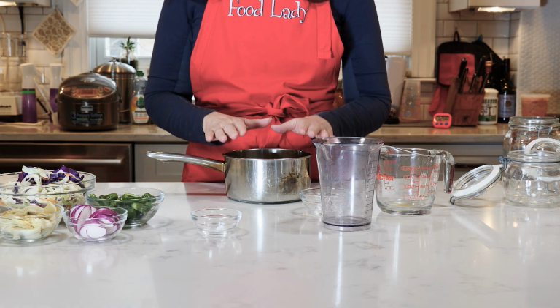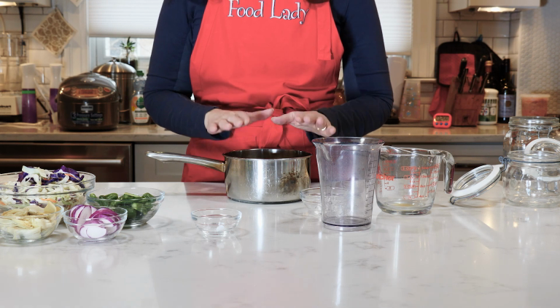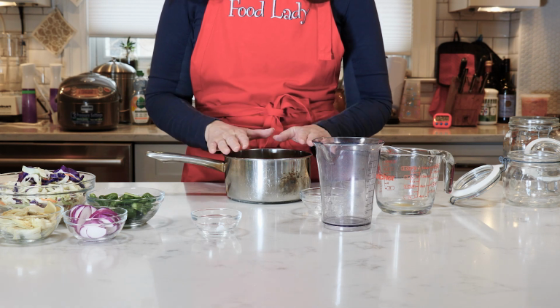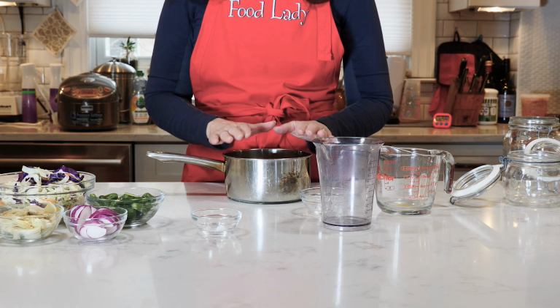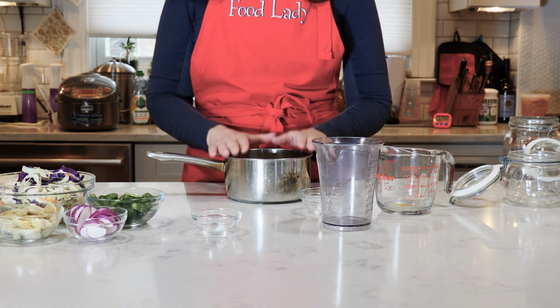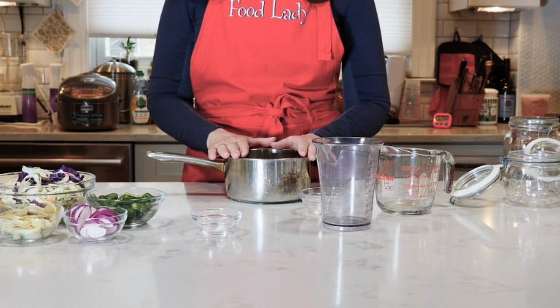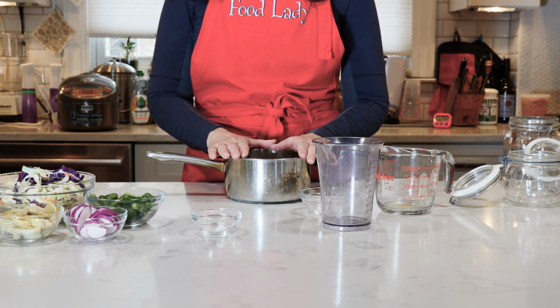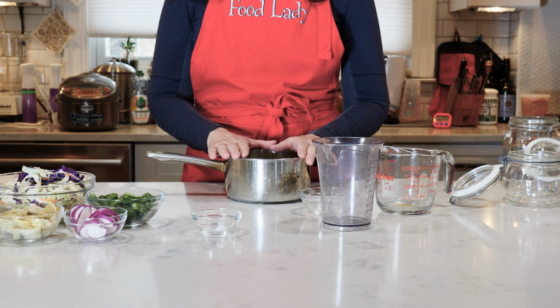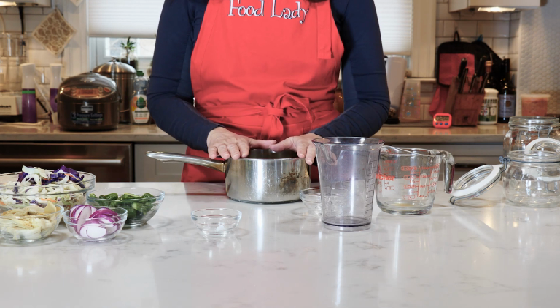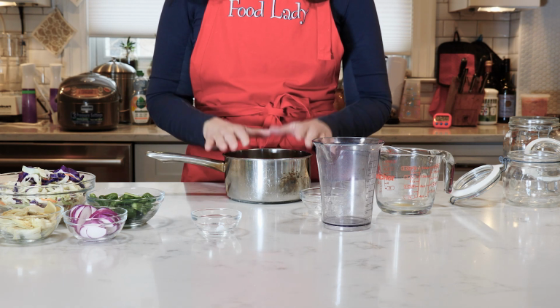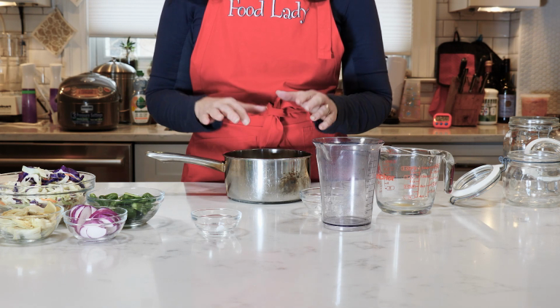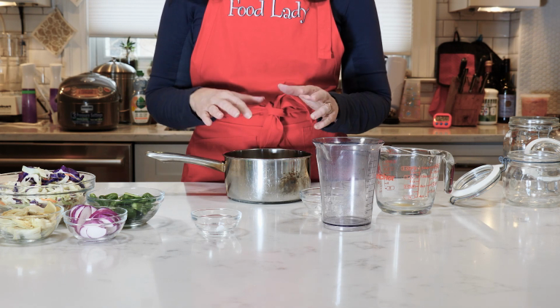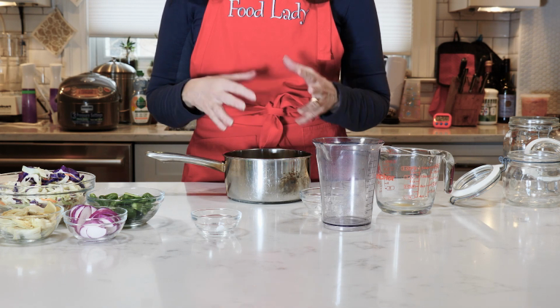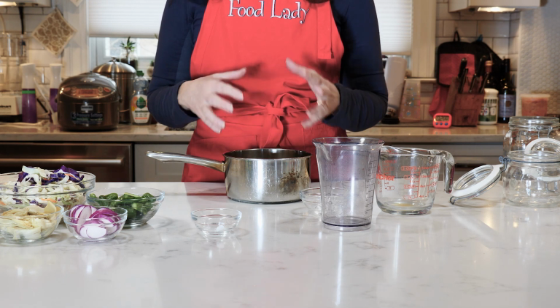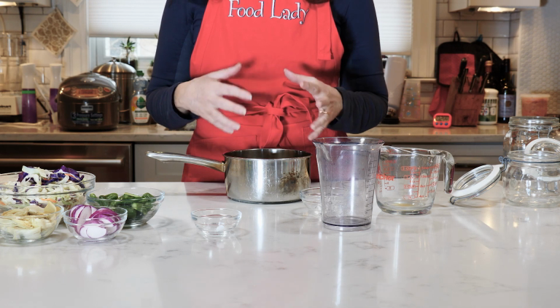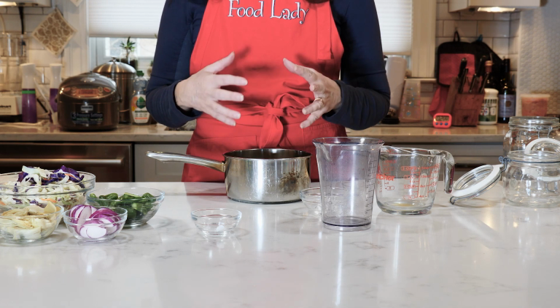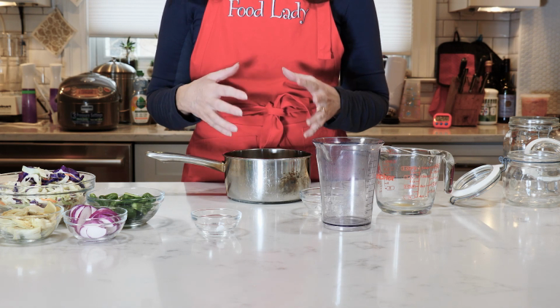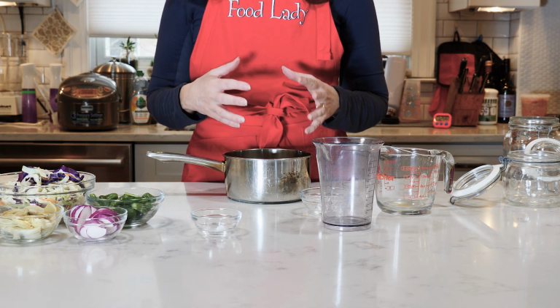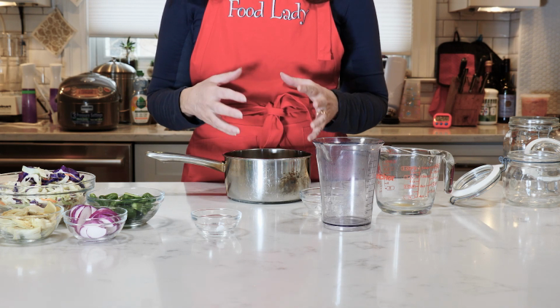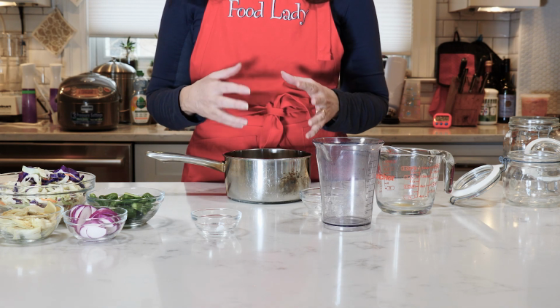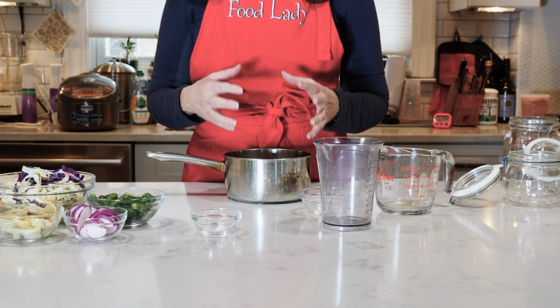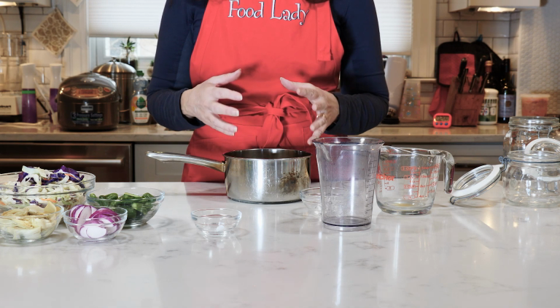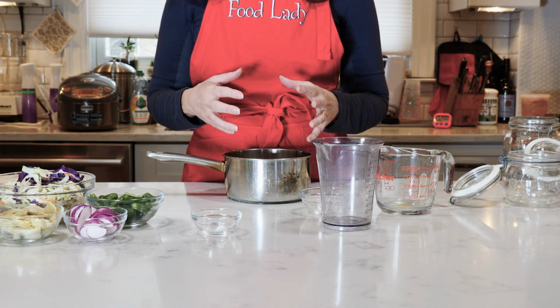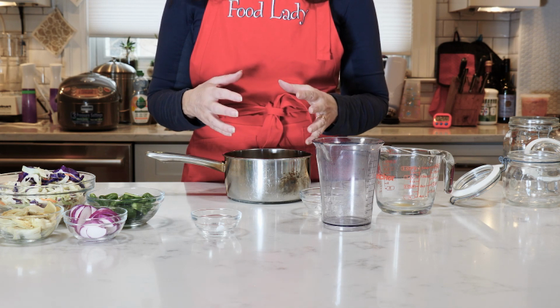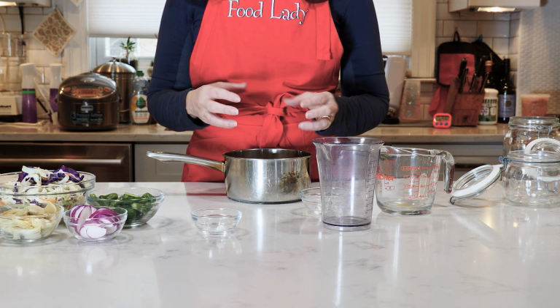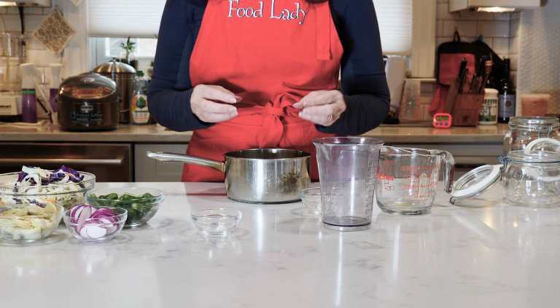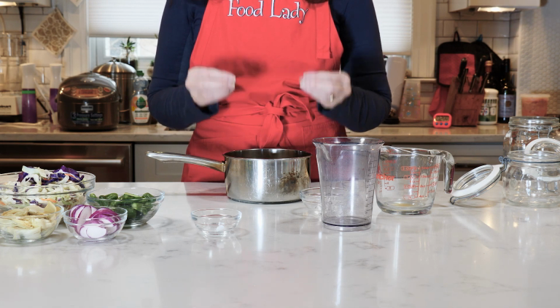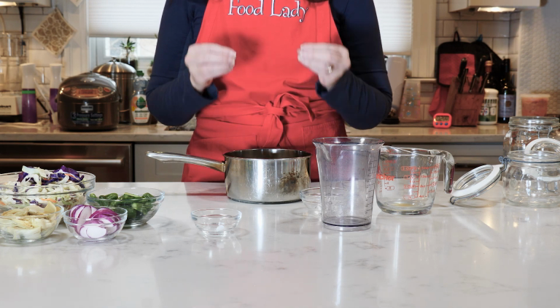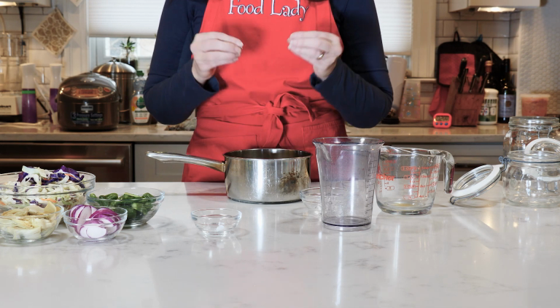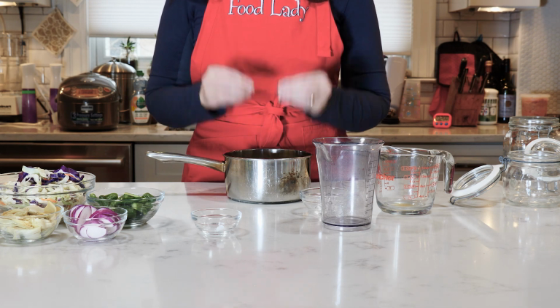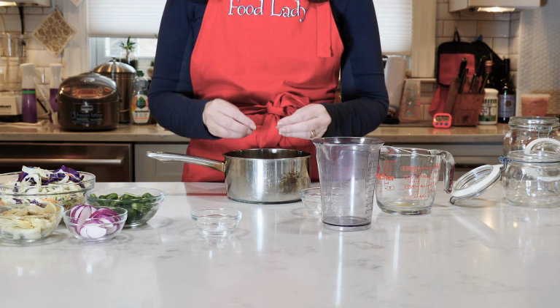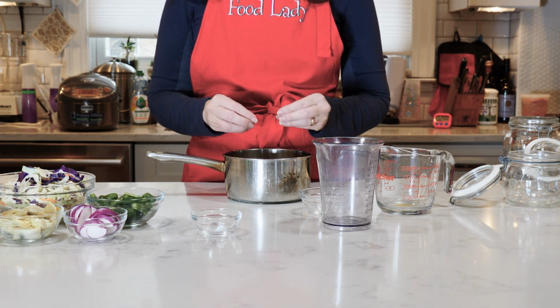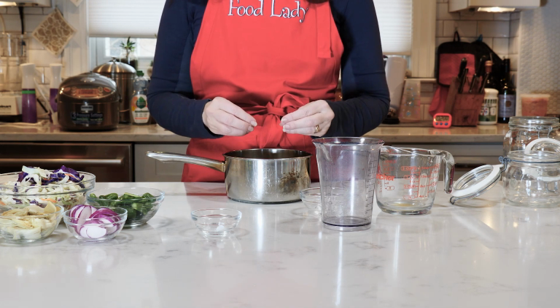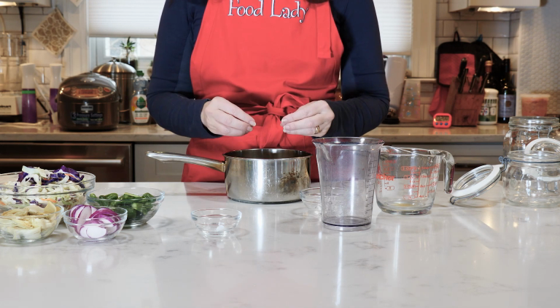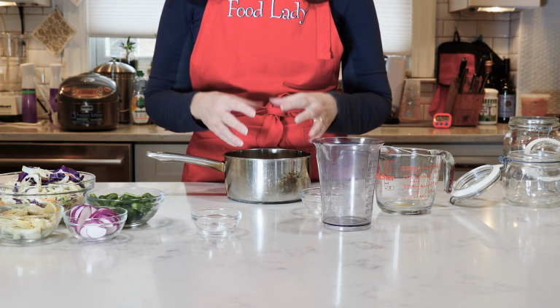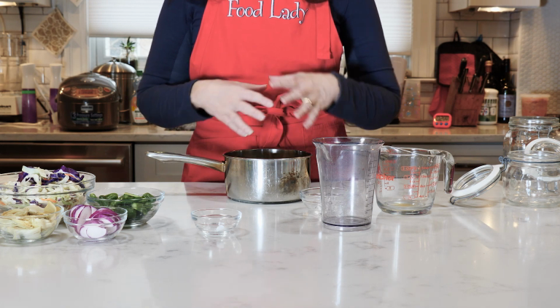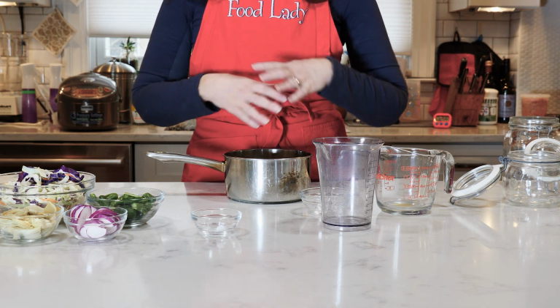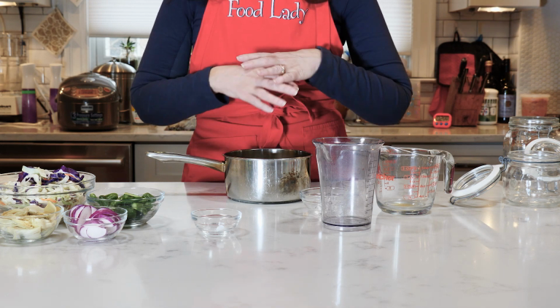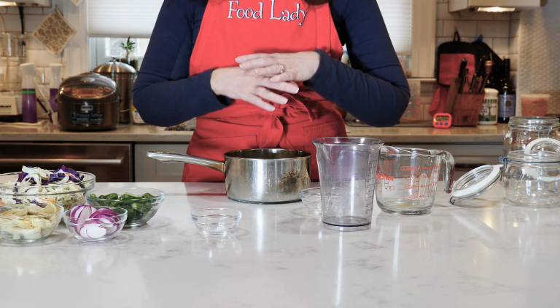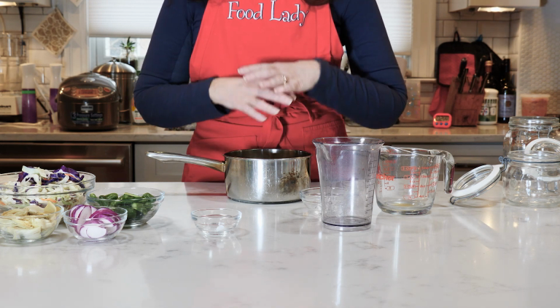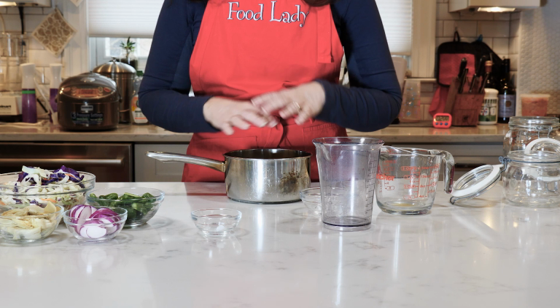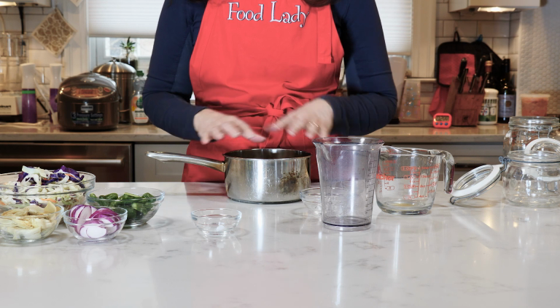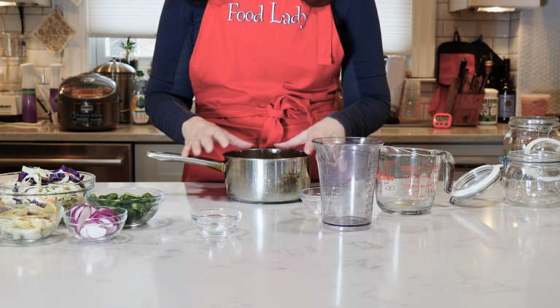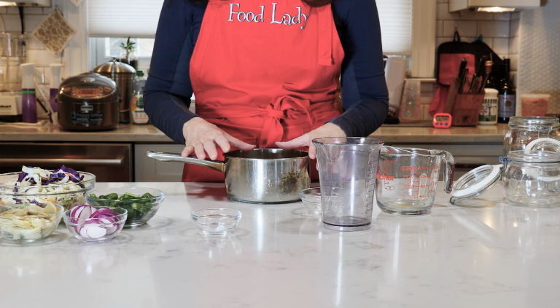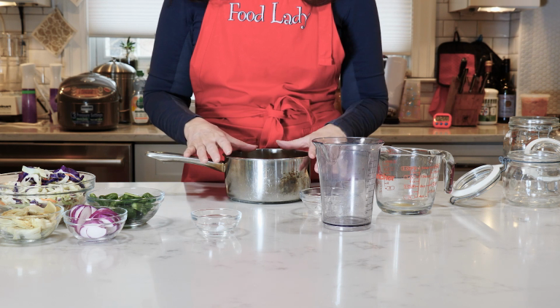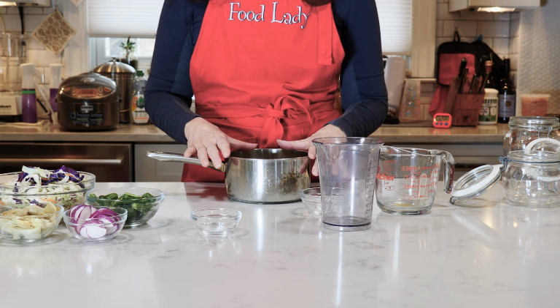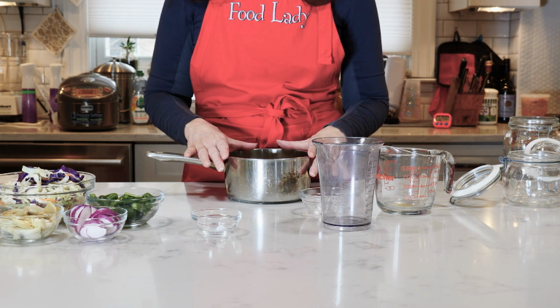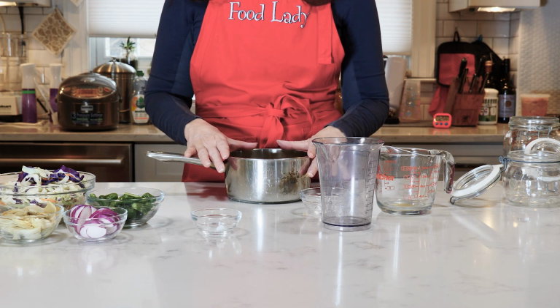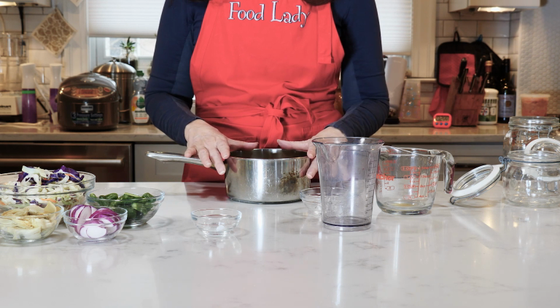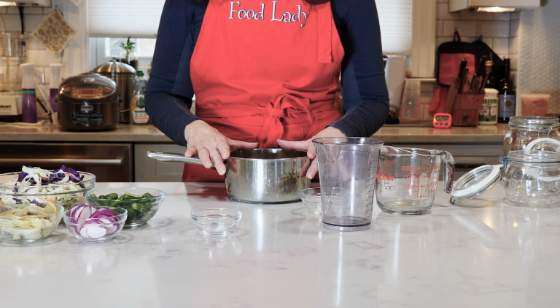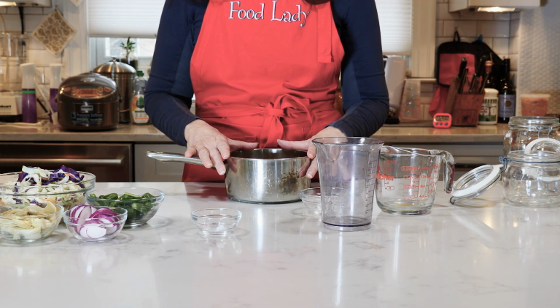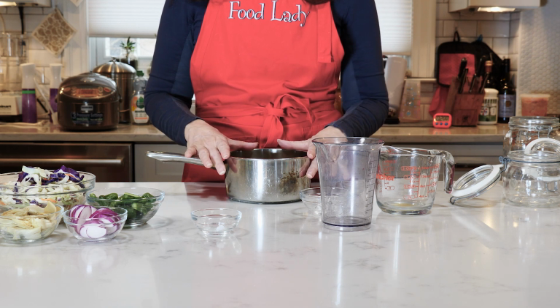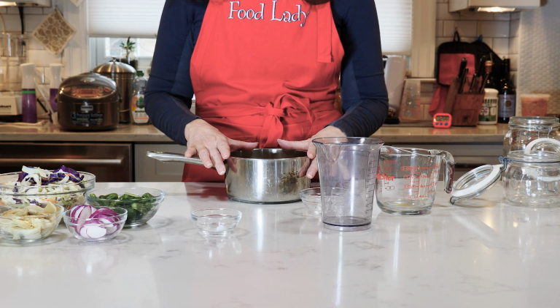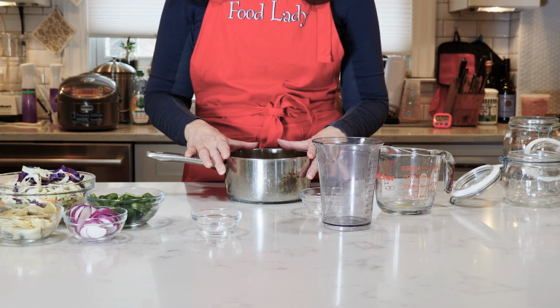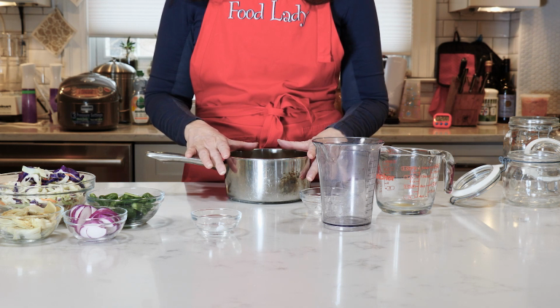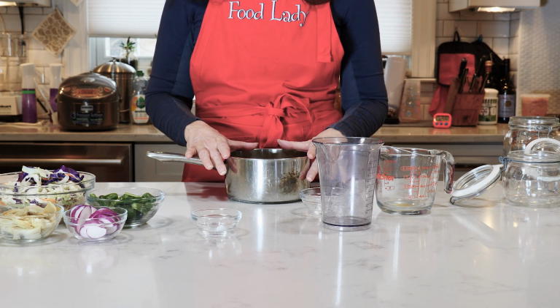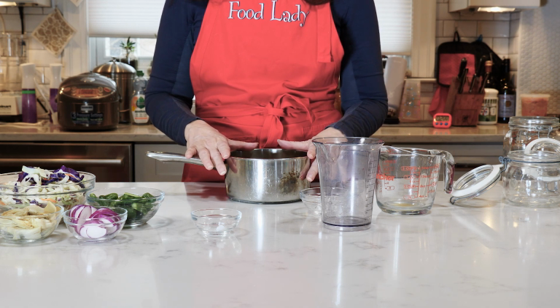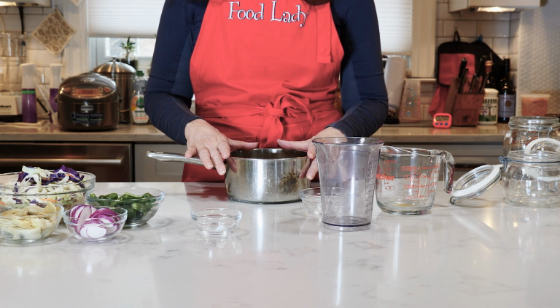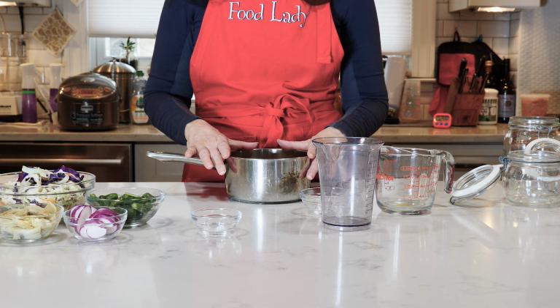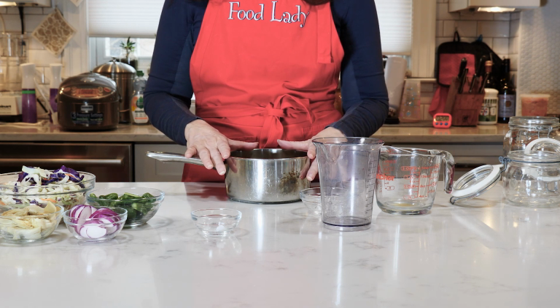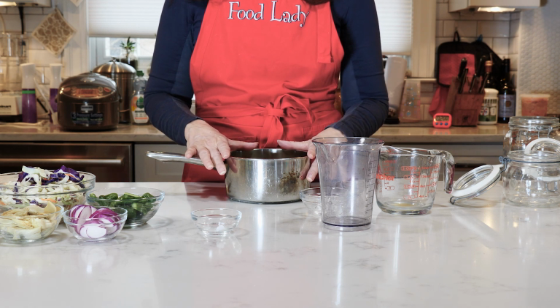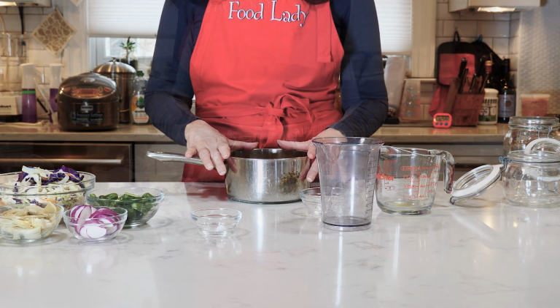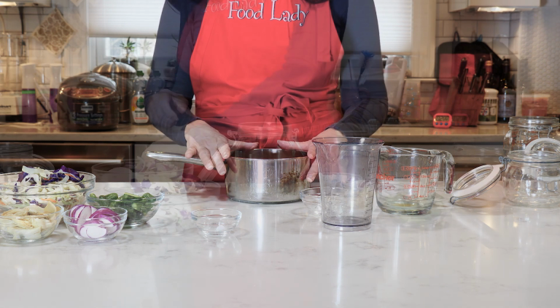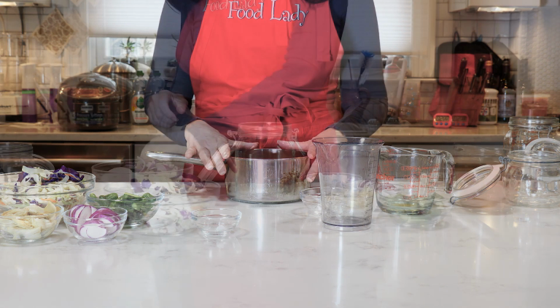You're going to heat this until it just comes to a boil, mostly to dissolve all of the sugar and the salt.